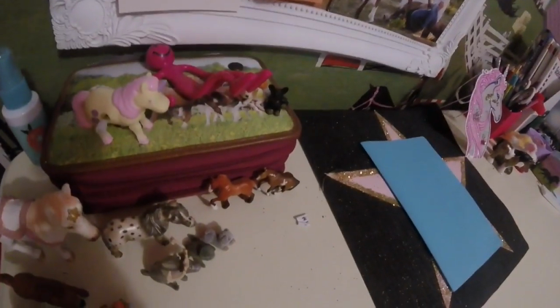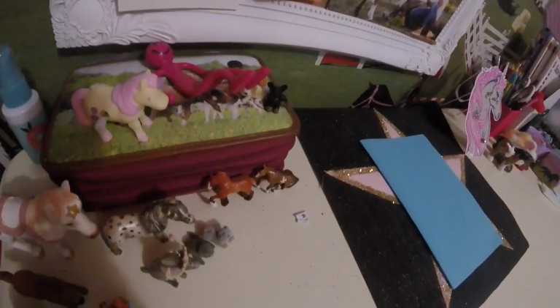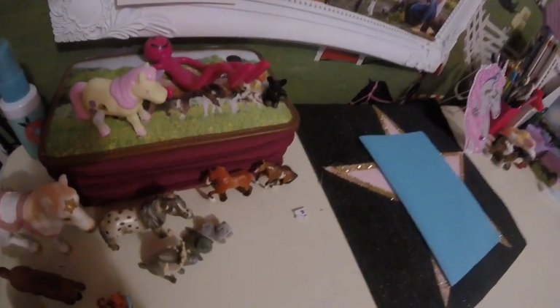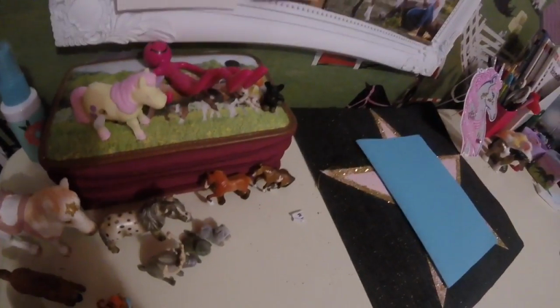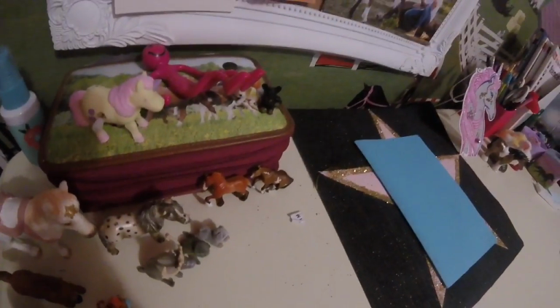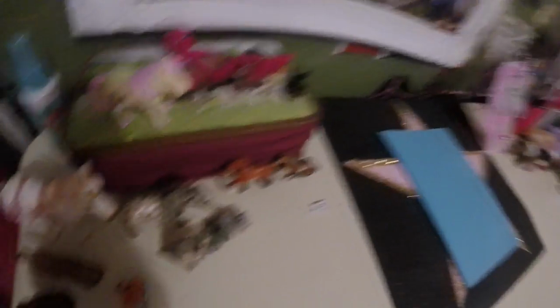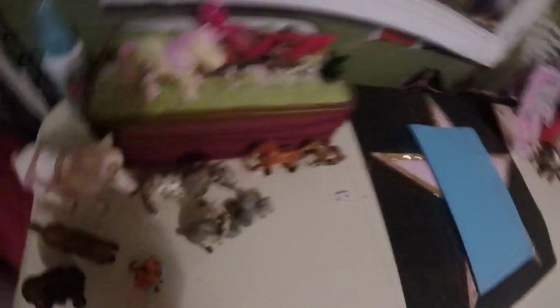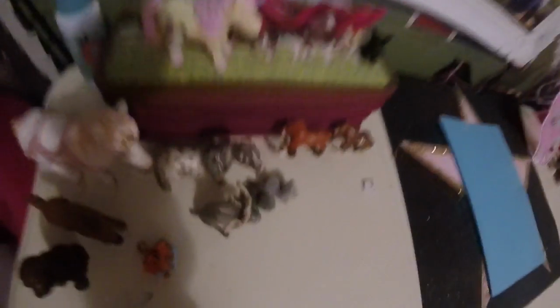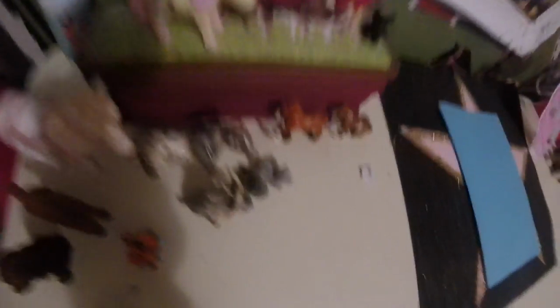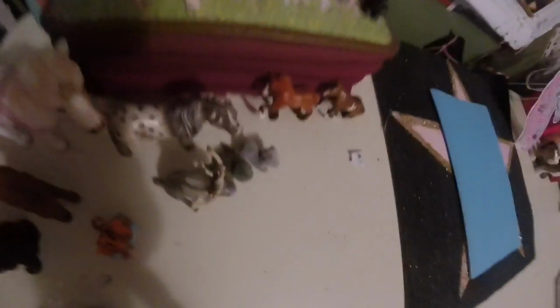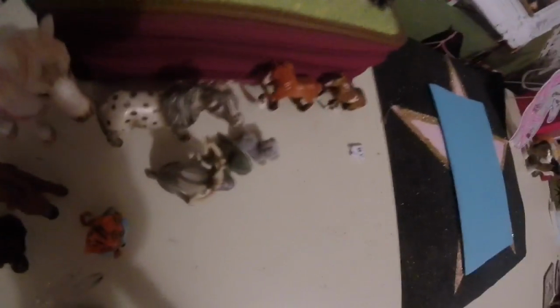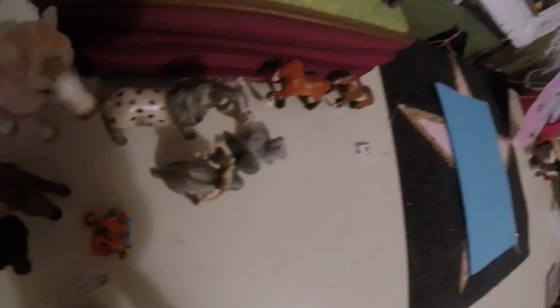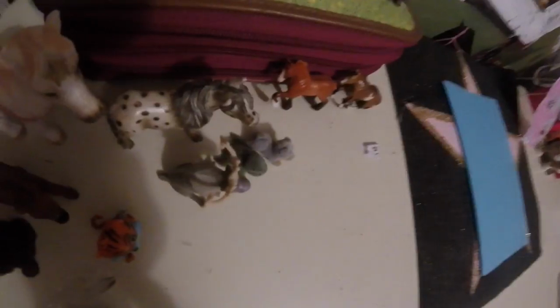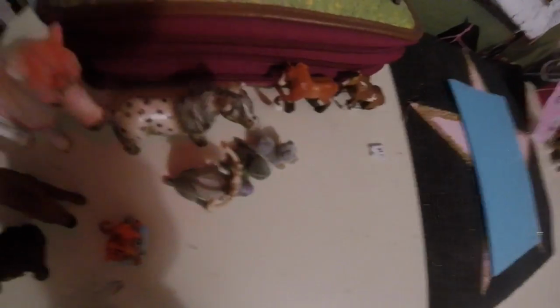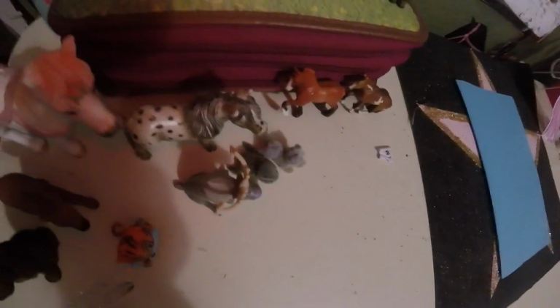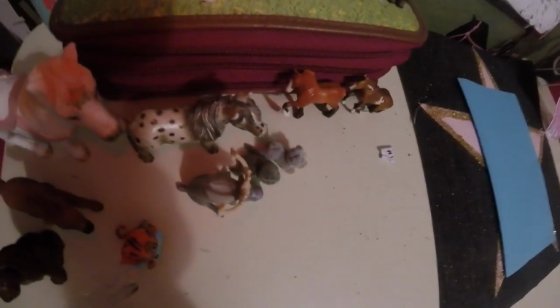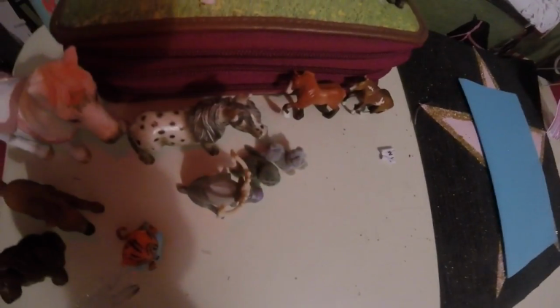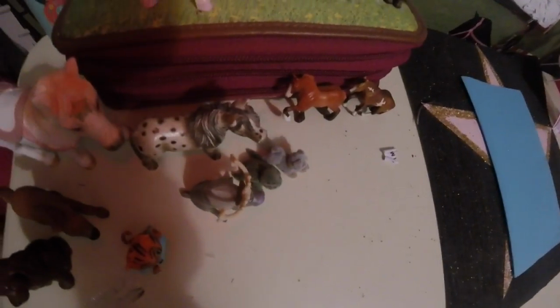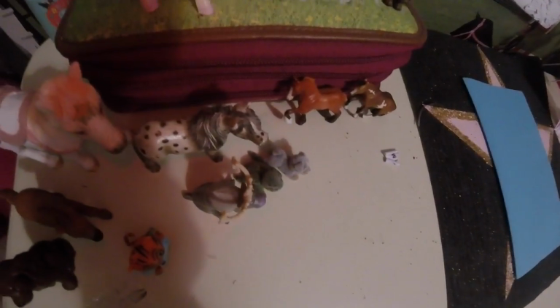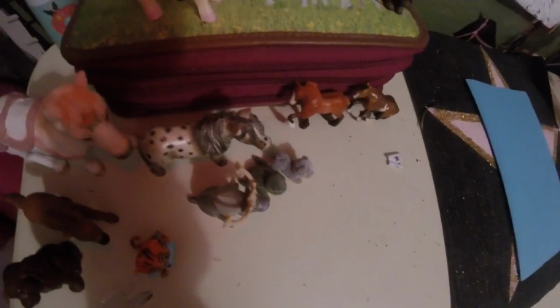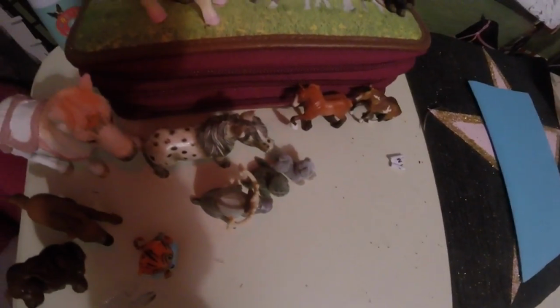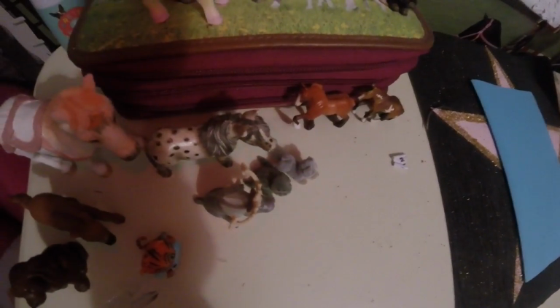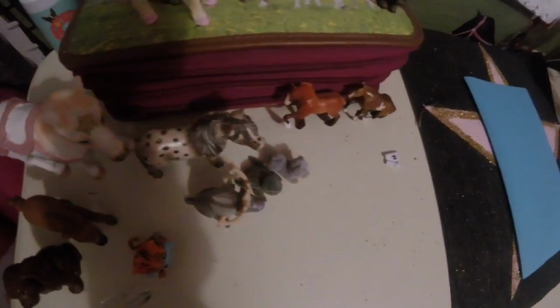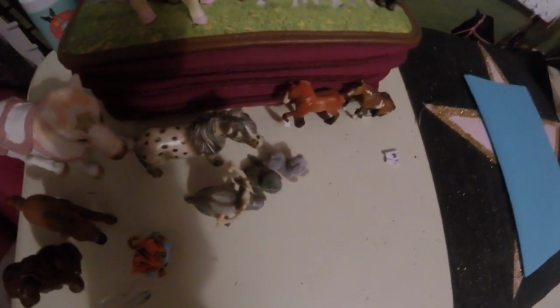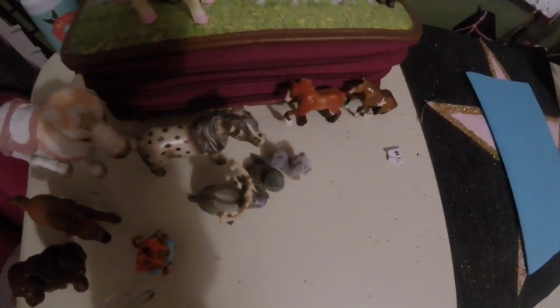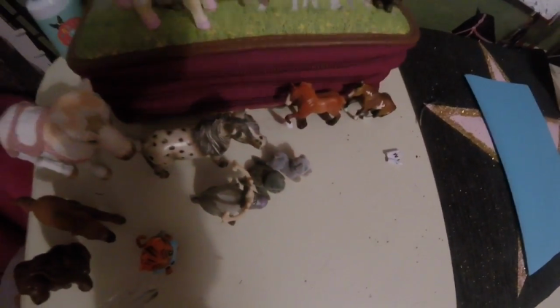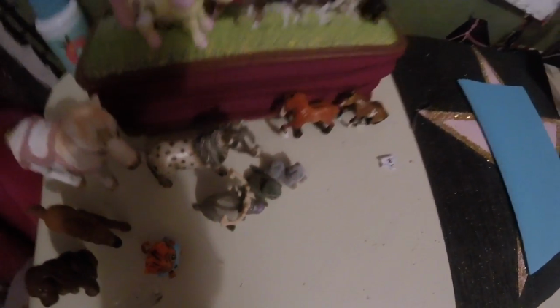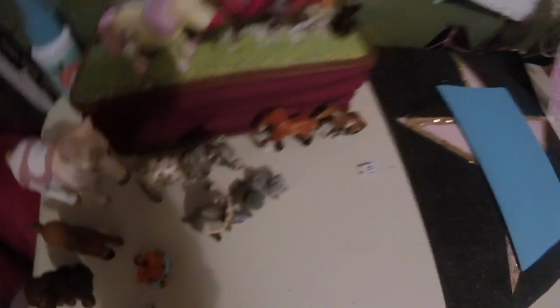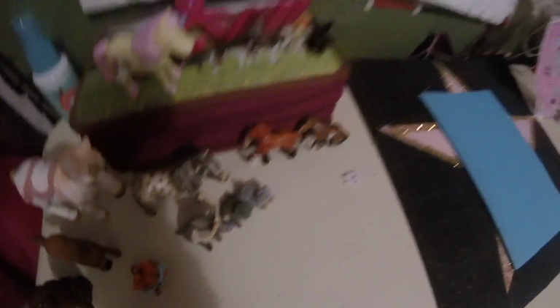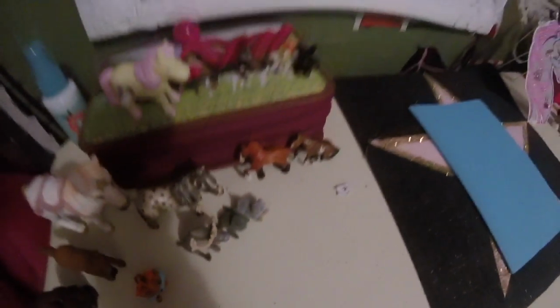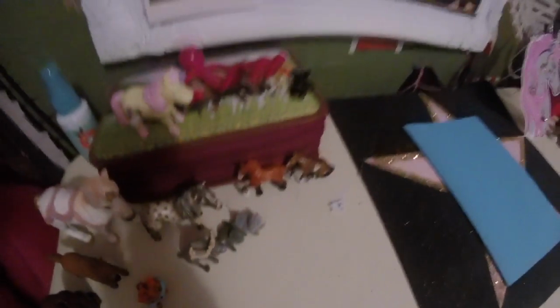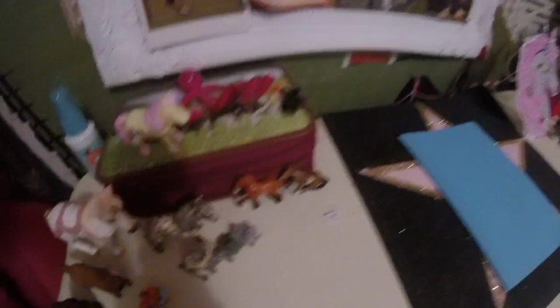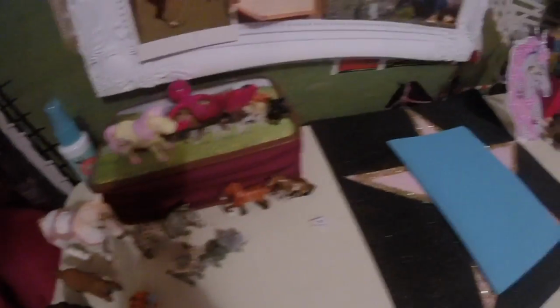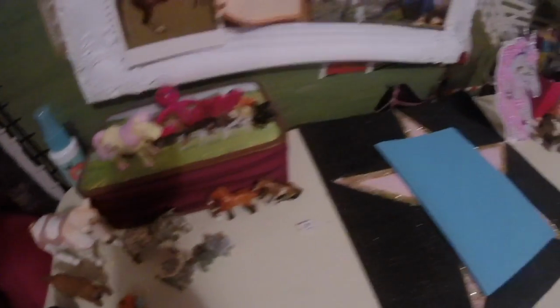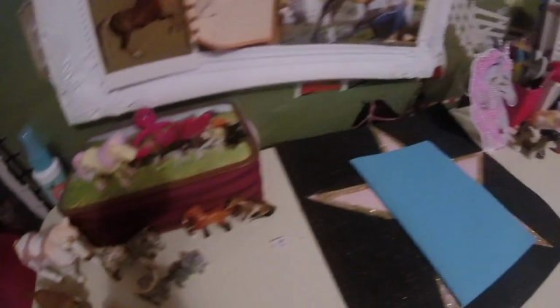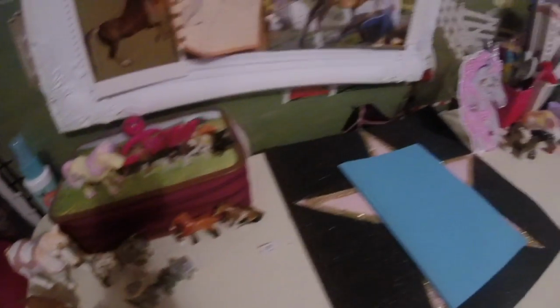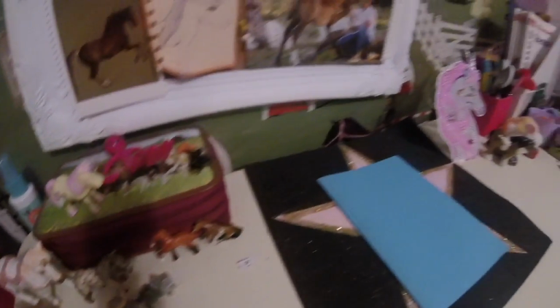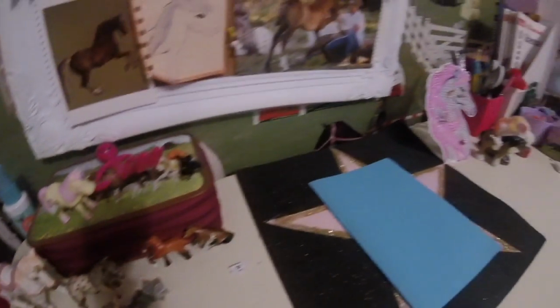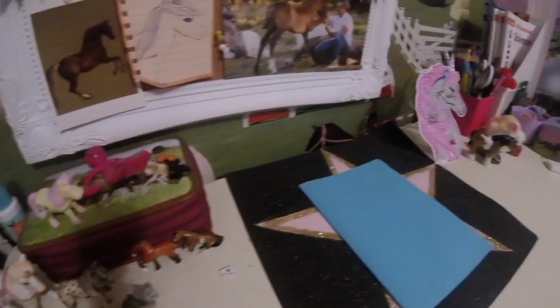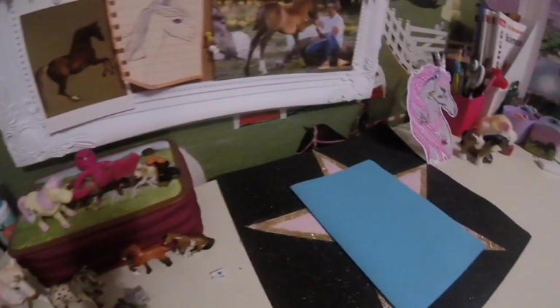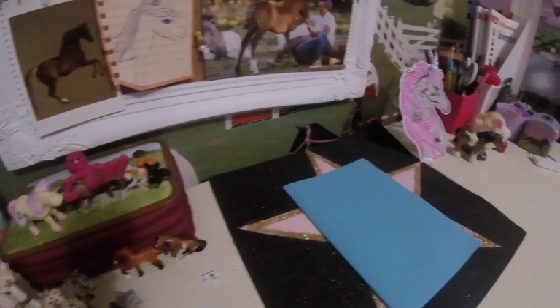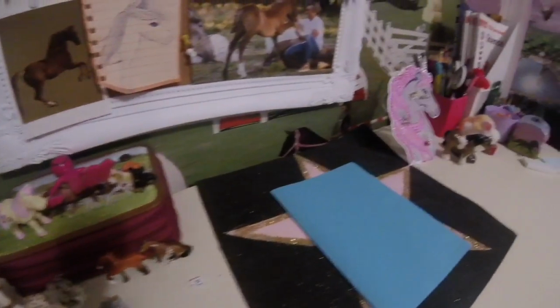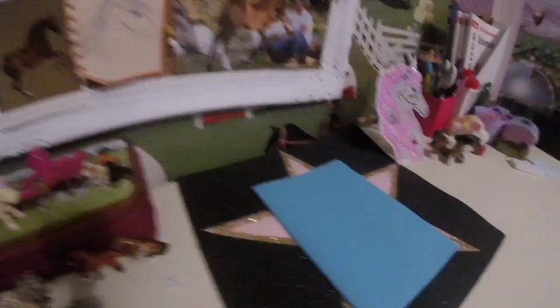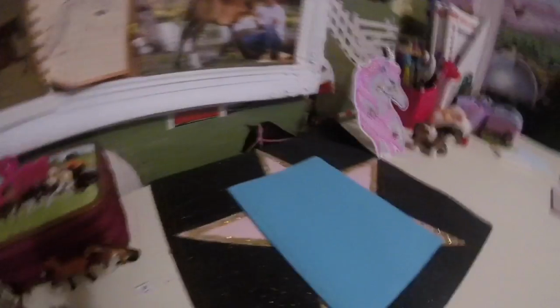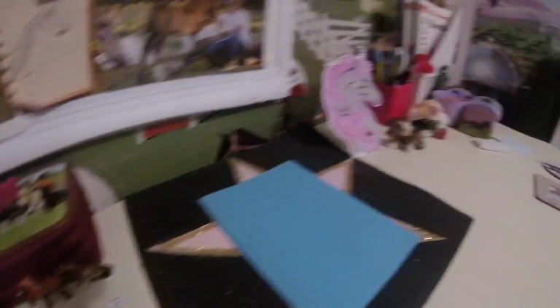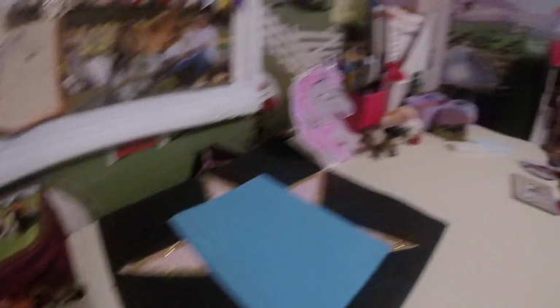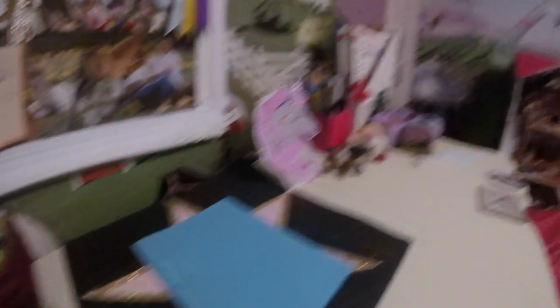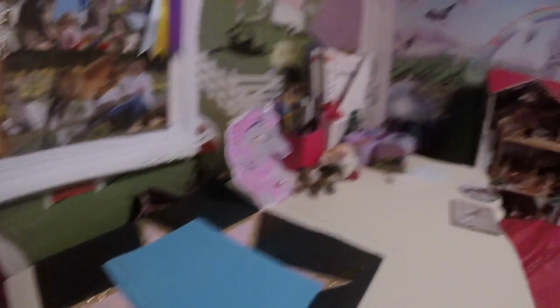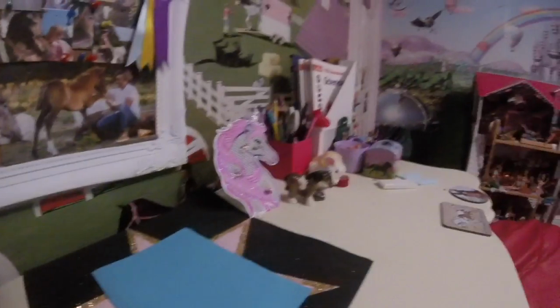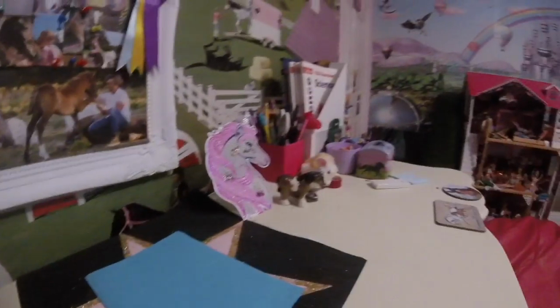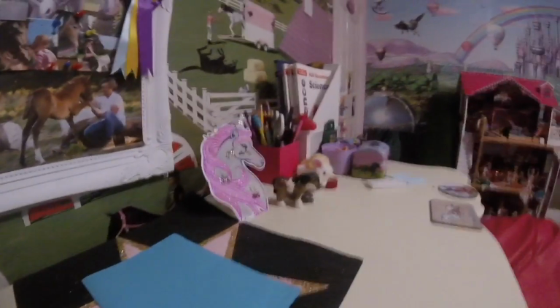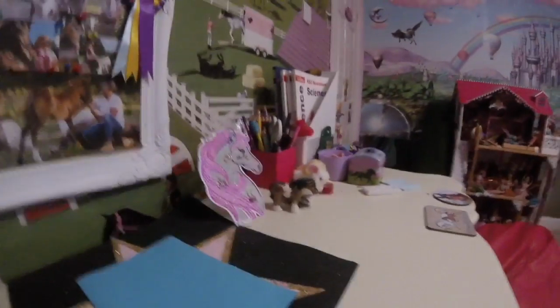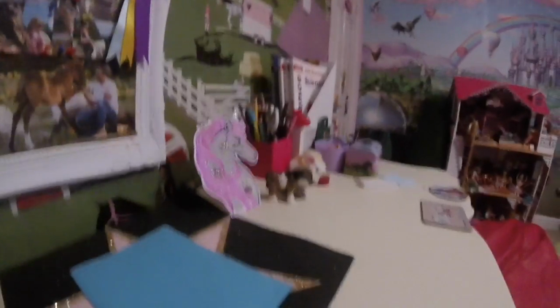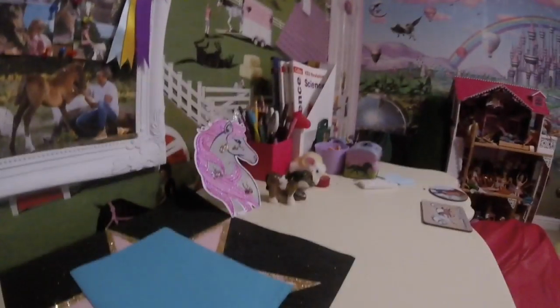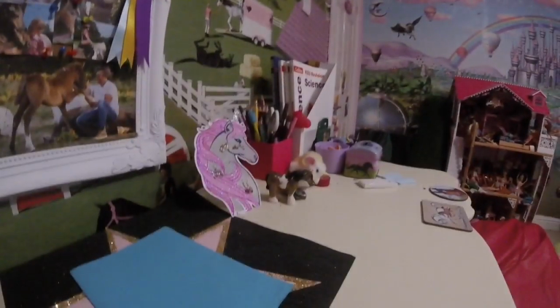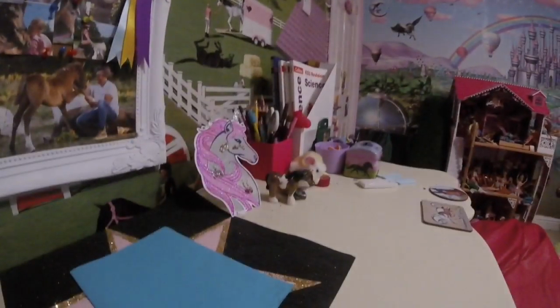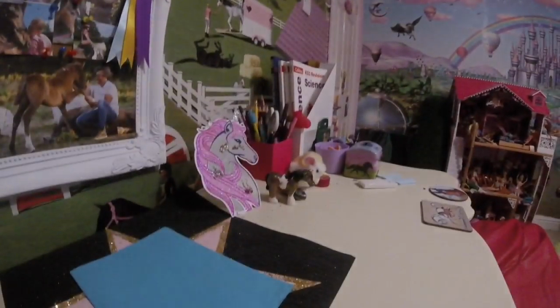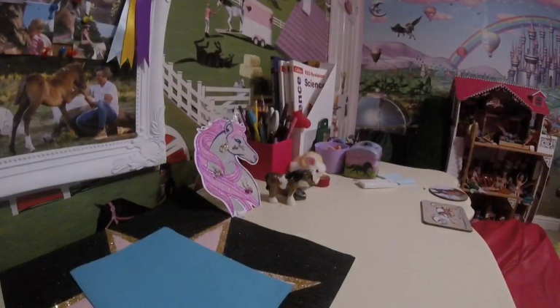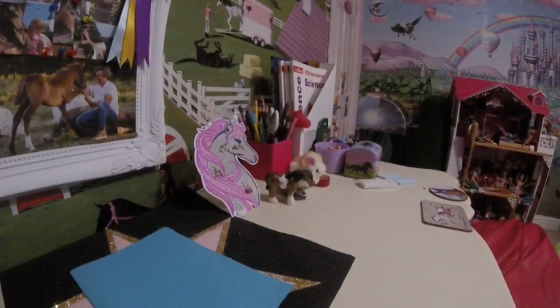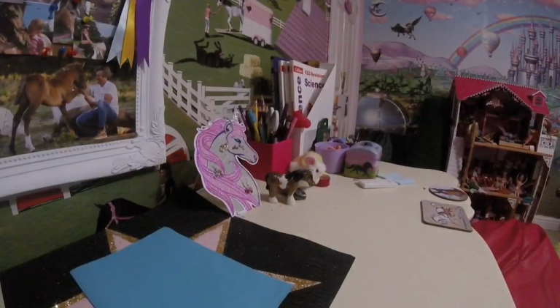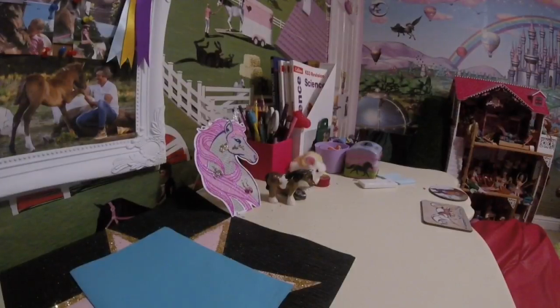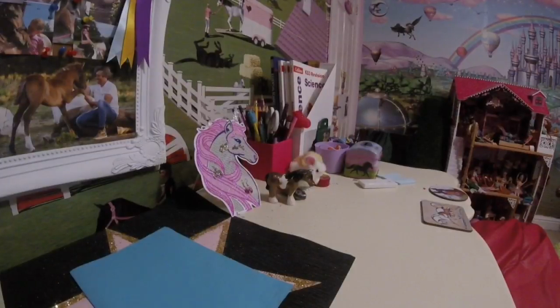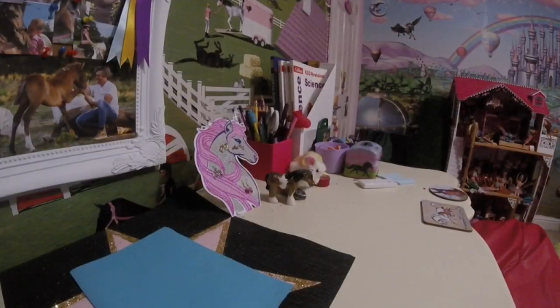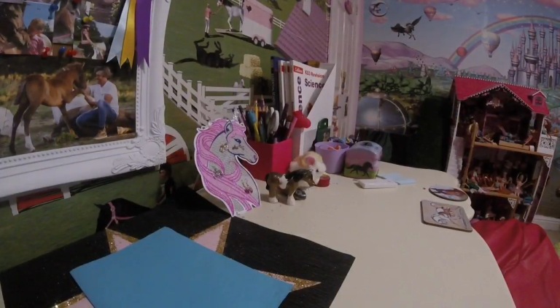So here are just like some horse figures, and they're really cute — I really like them.